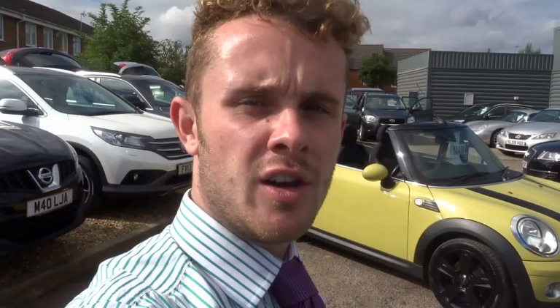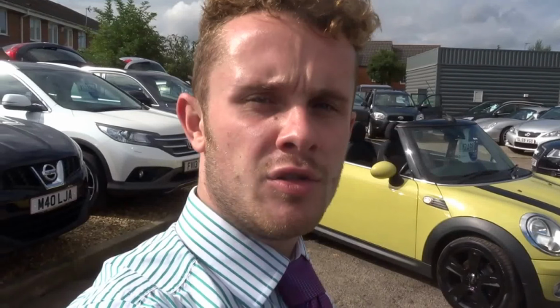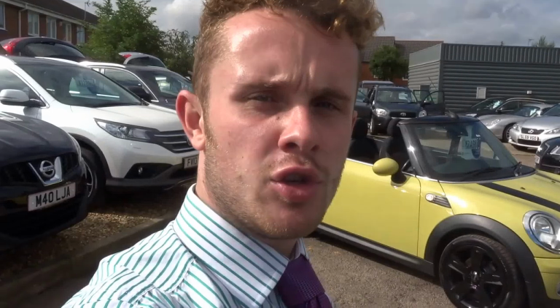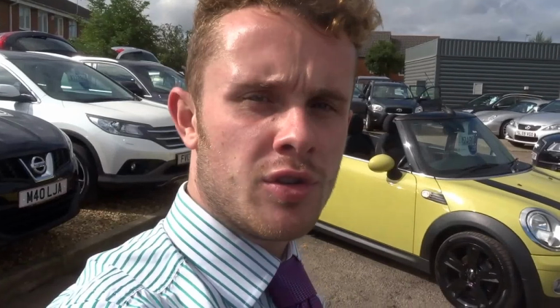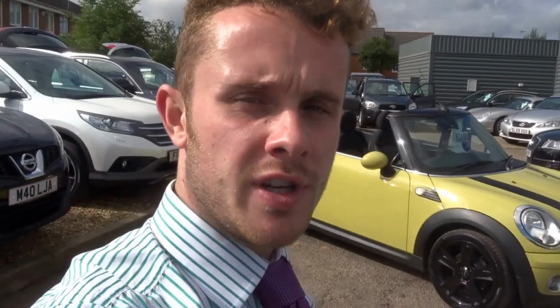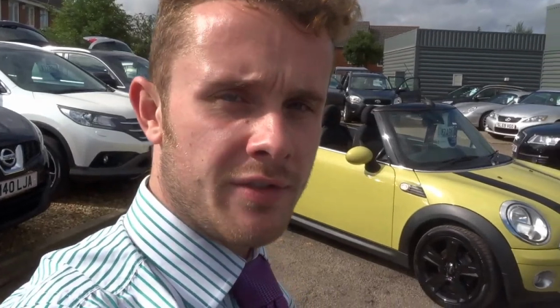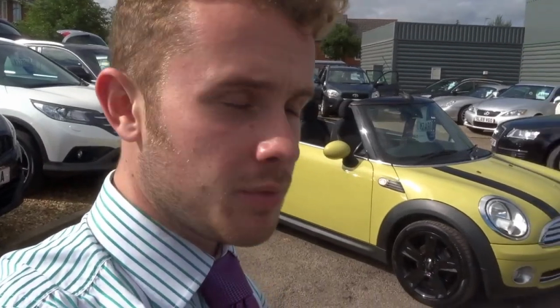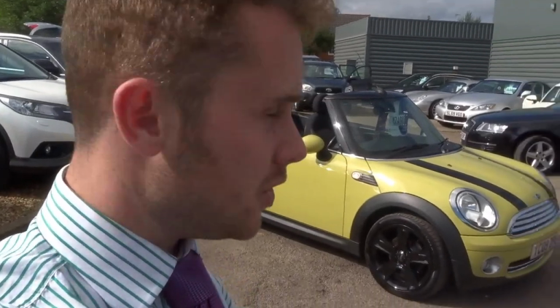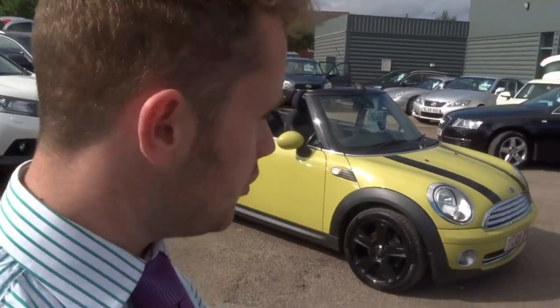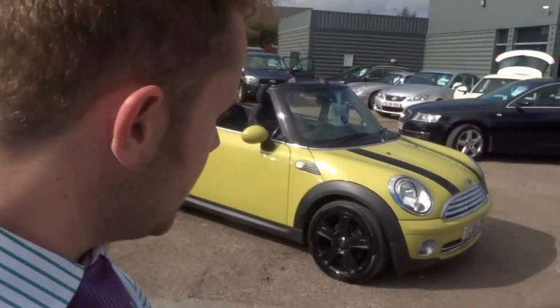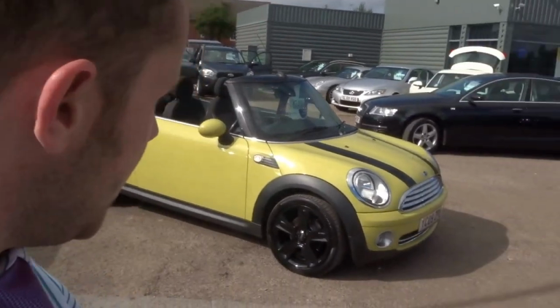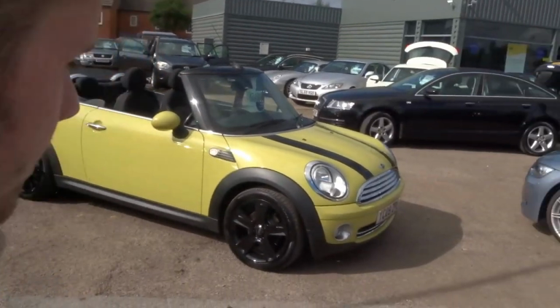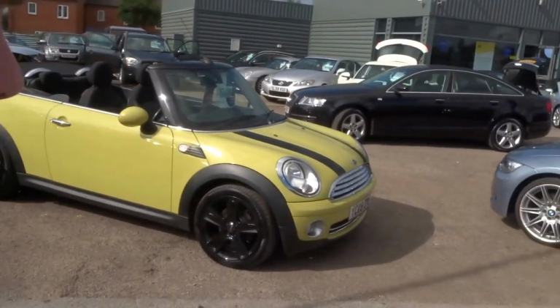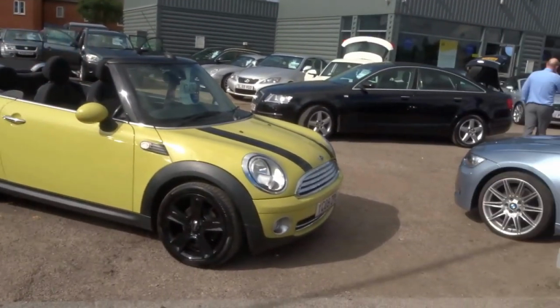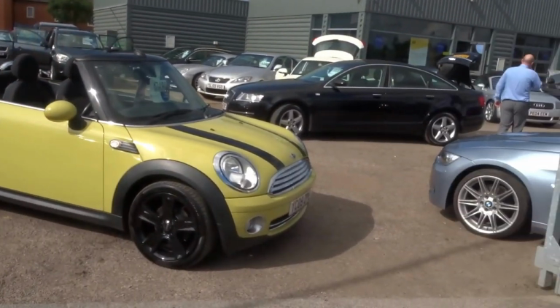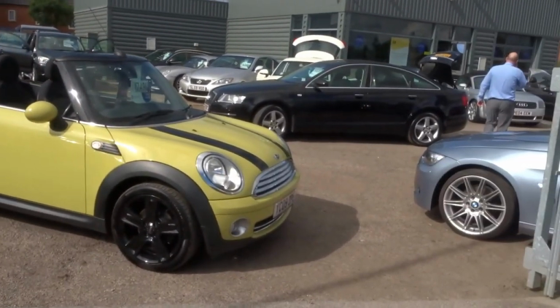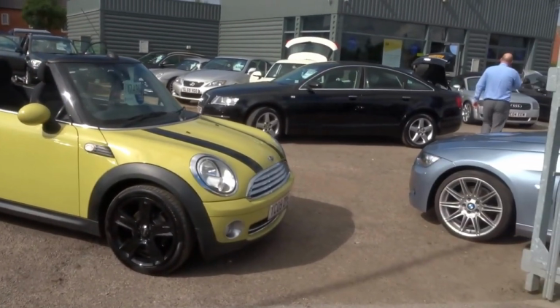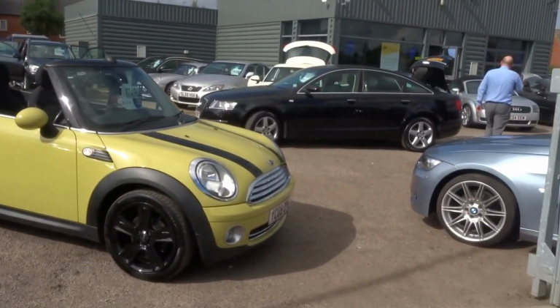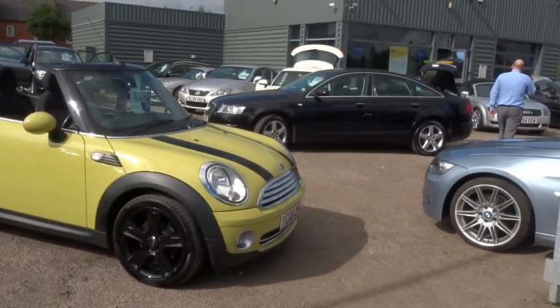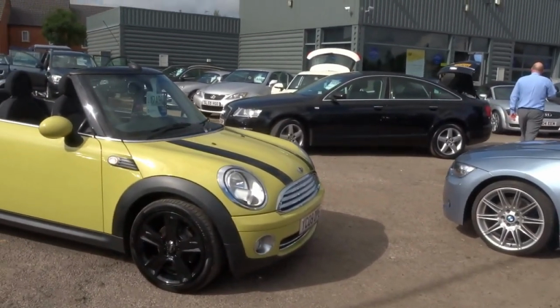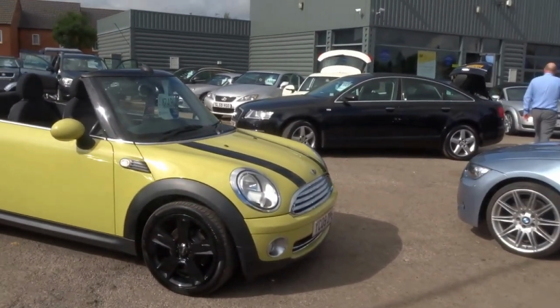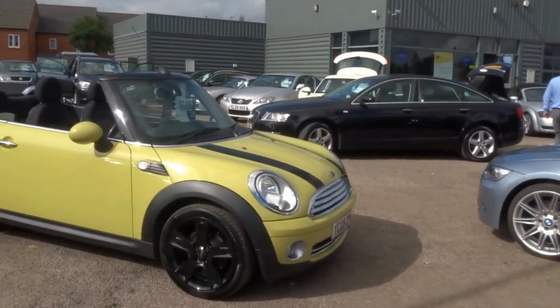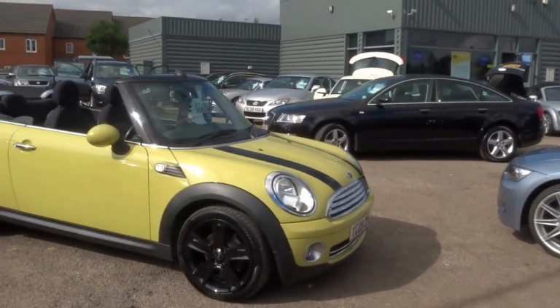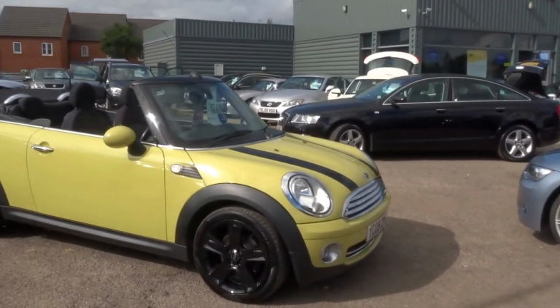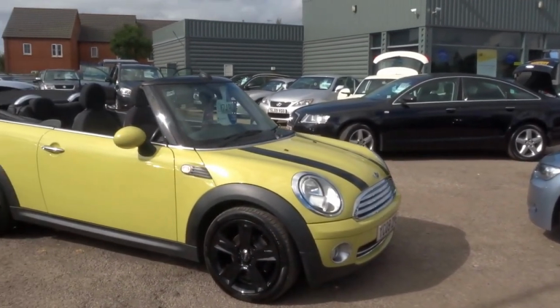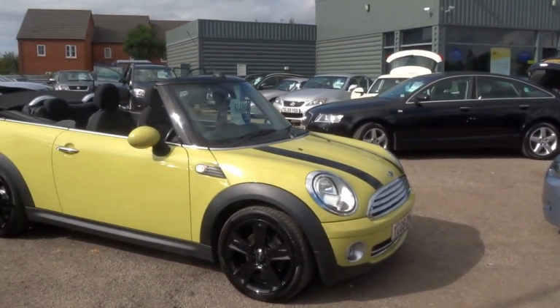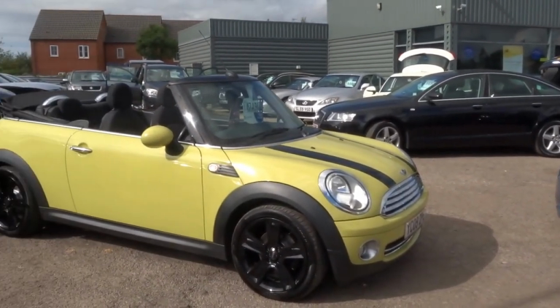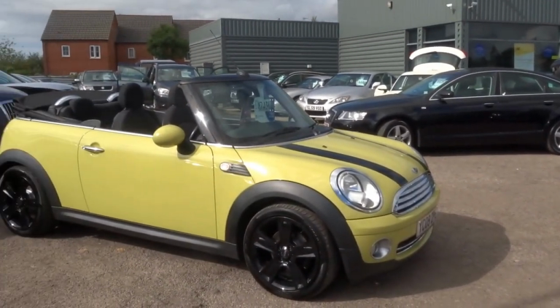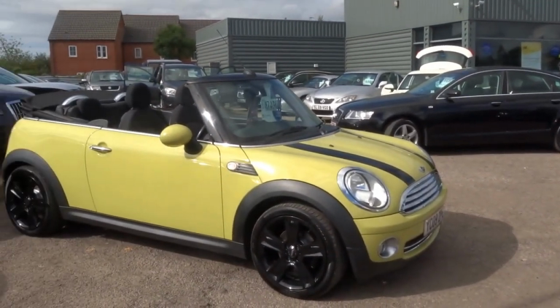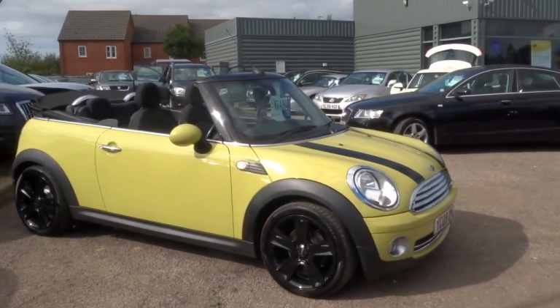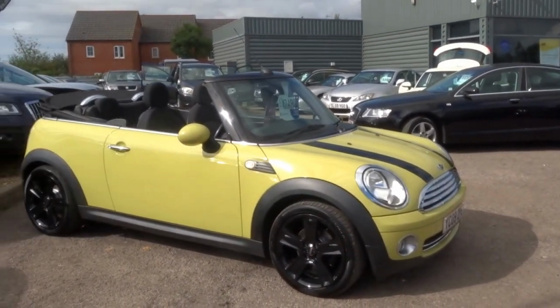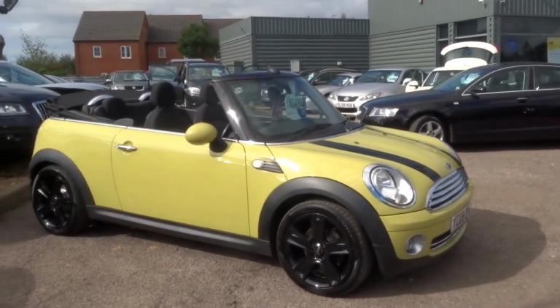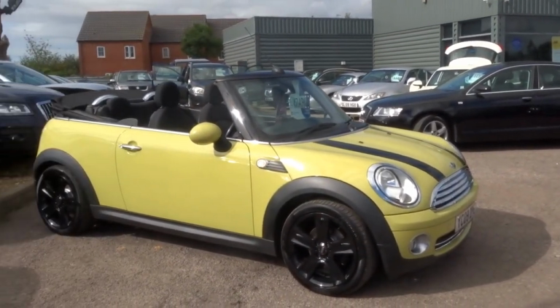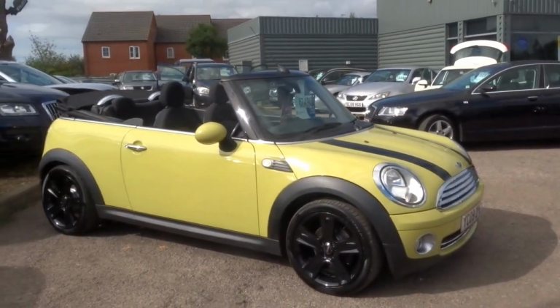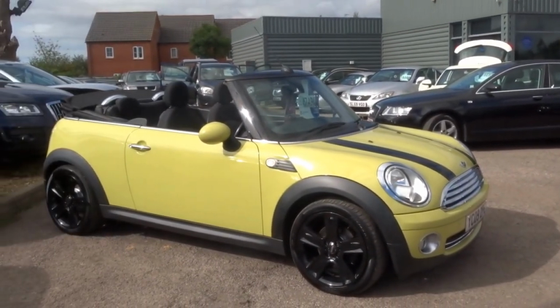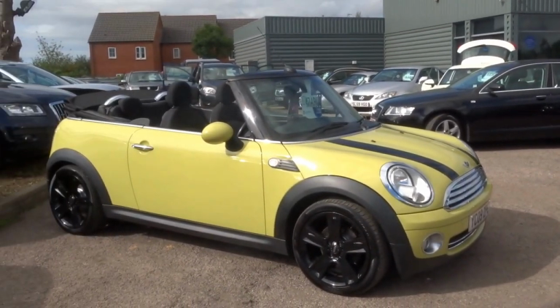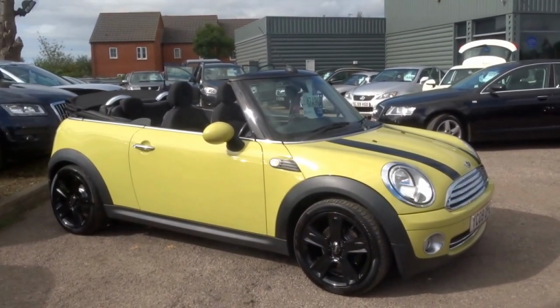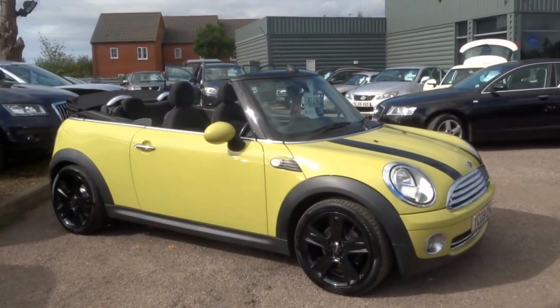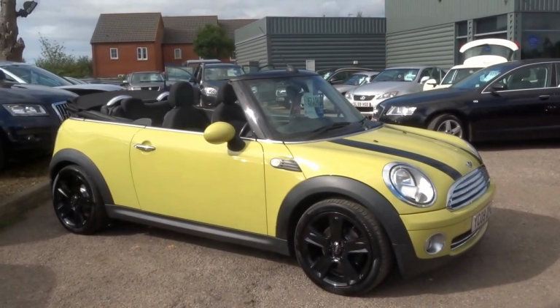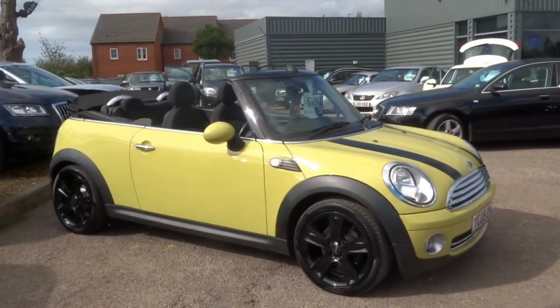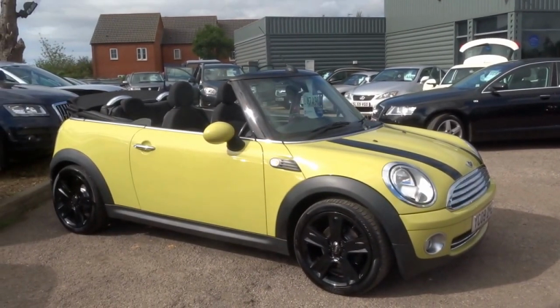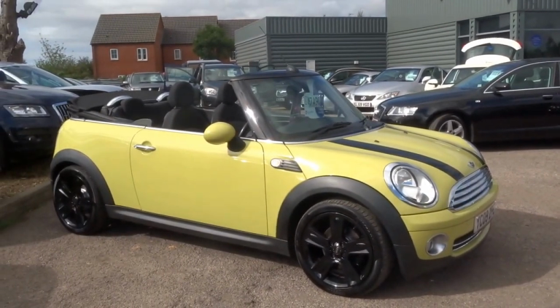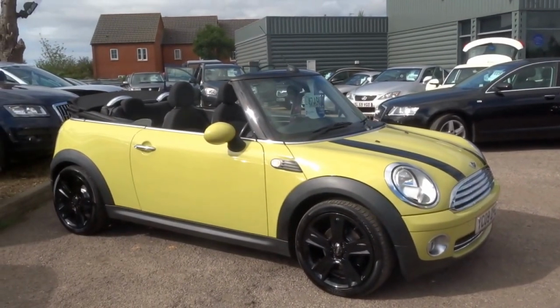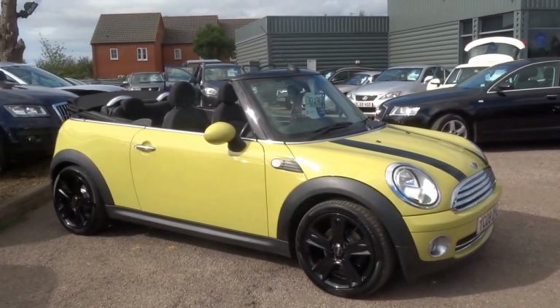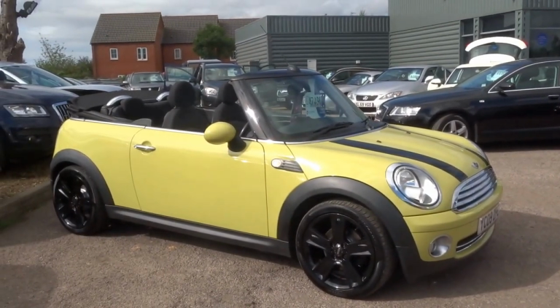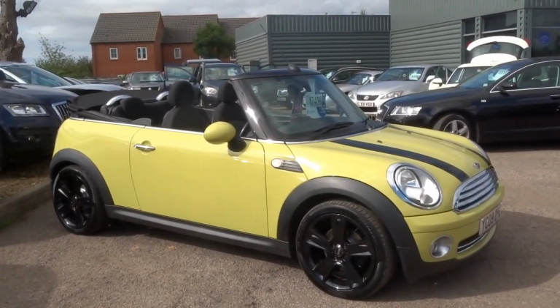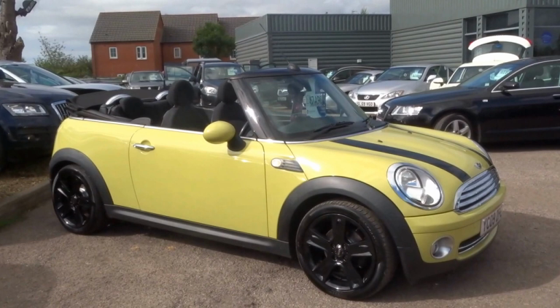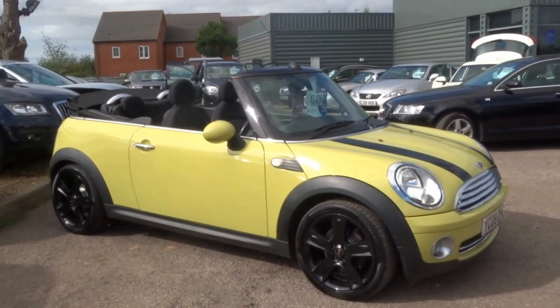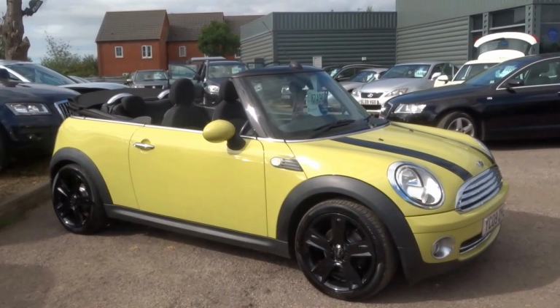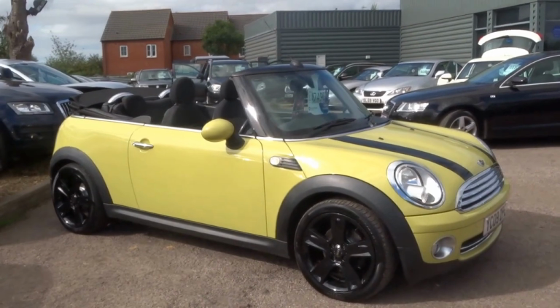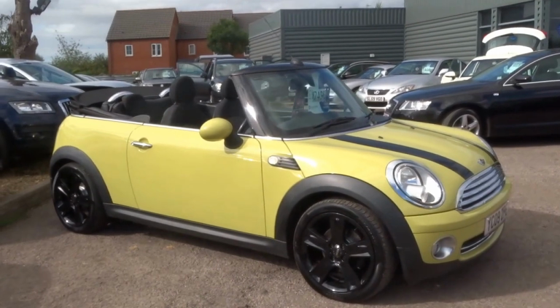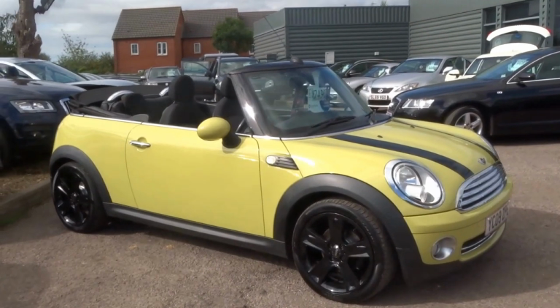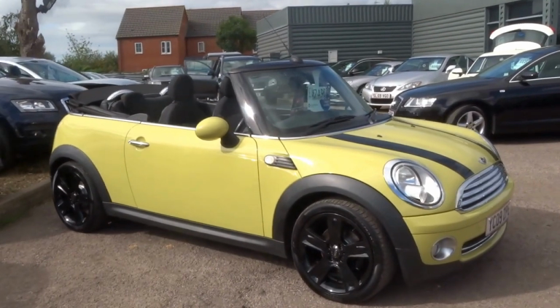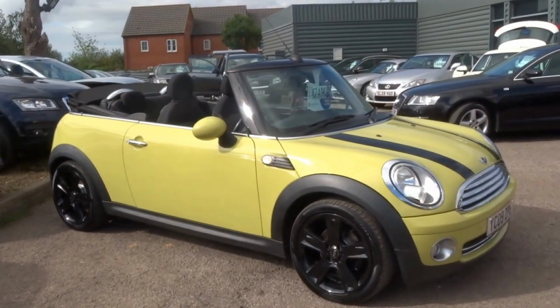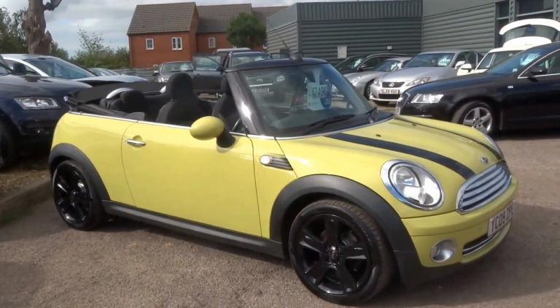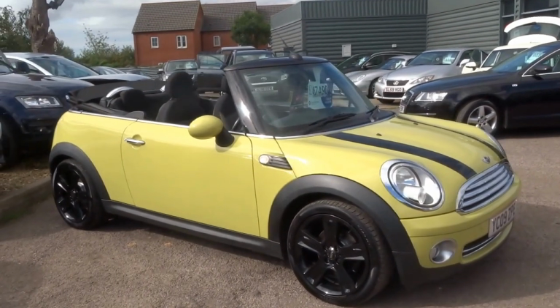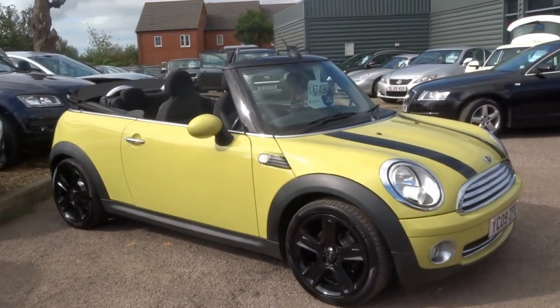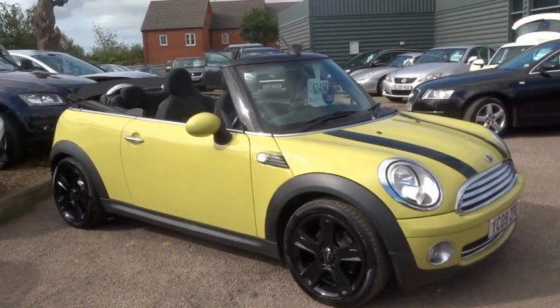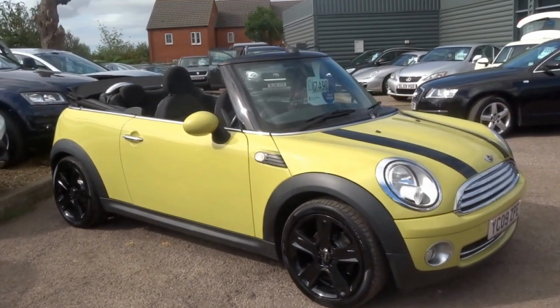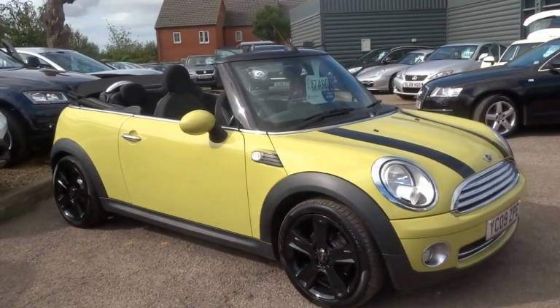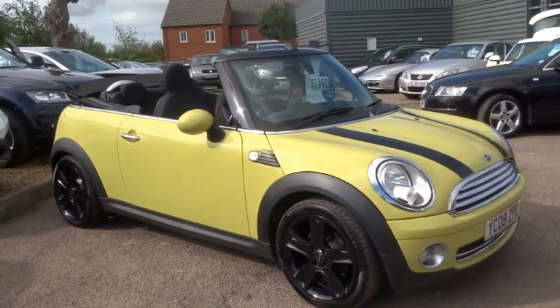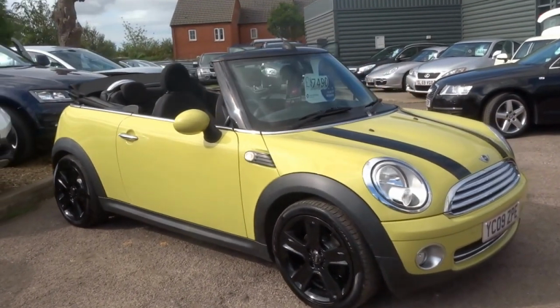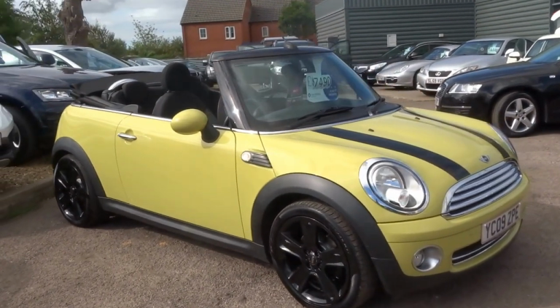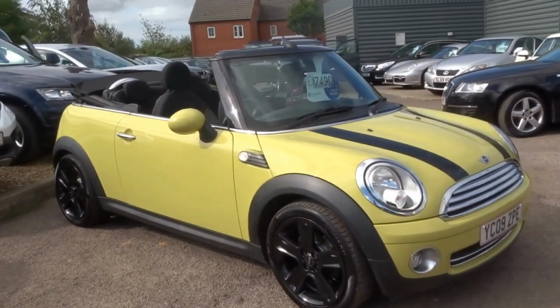Hello, George here from Country Car. Welcome to this lovely Mini Cooper convertible. Just going to give you a quick walk around of the vehicle.